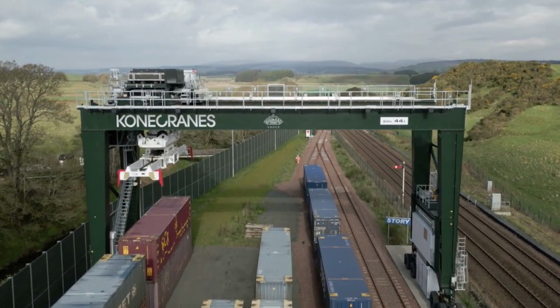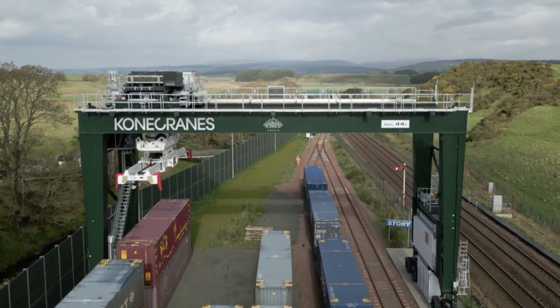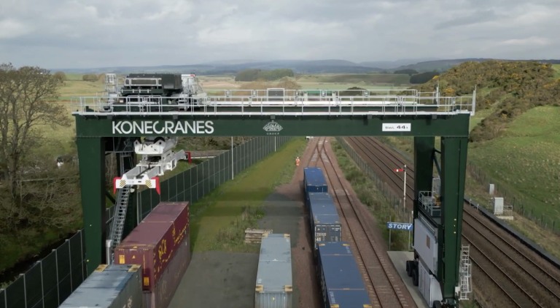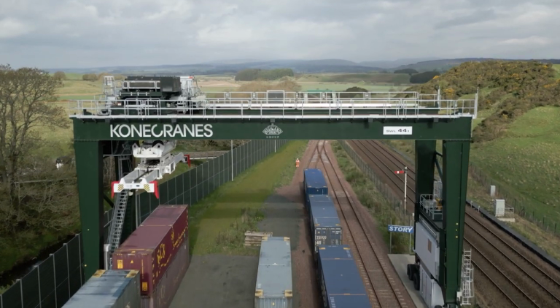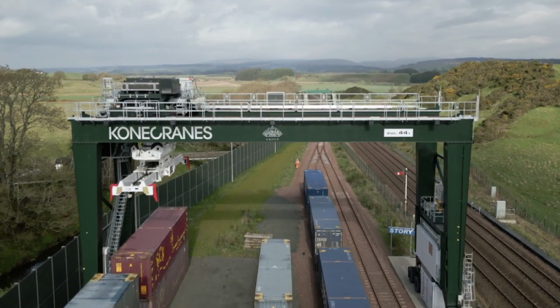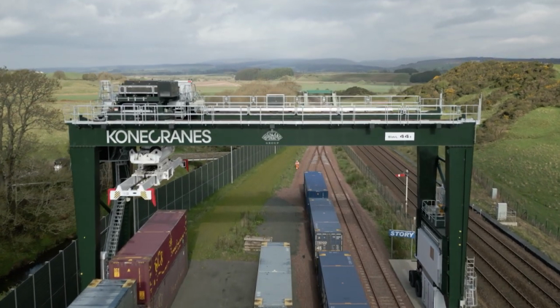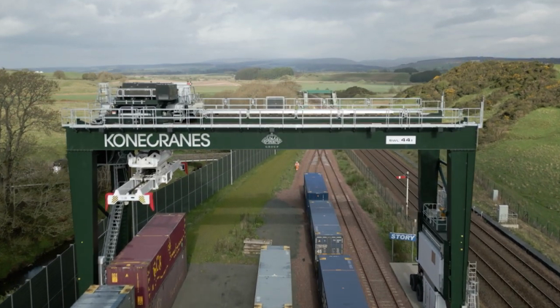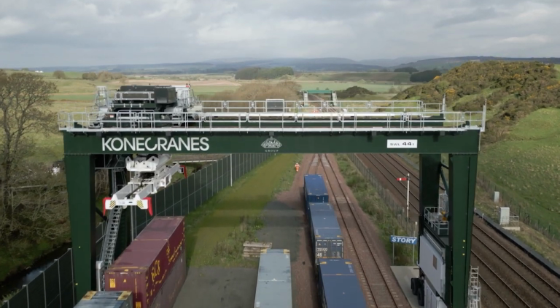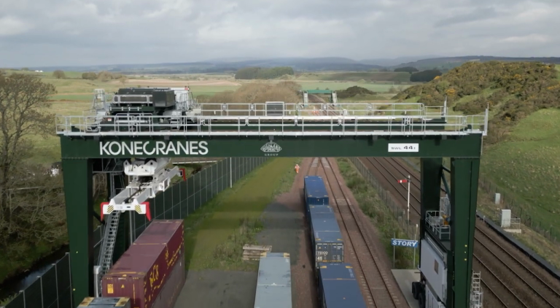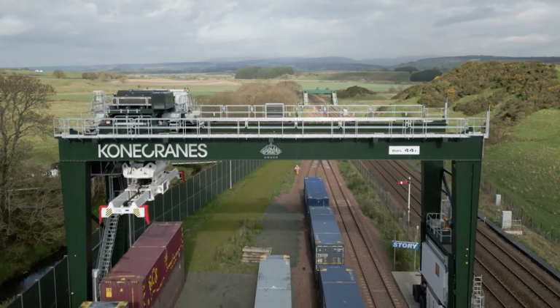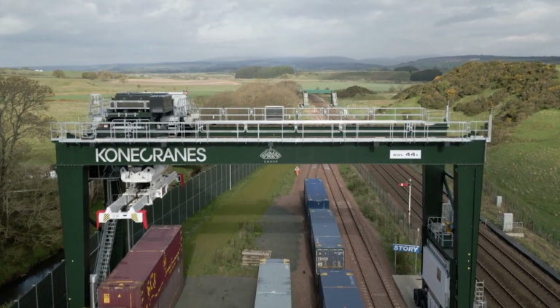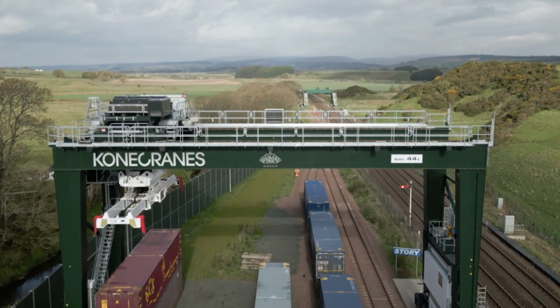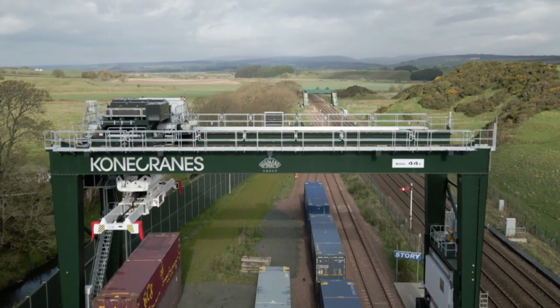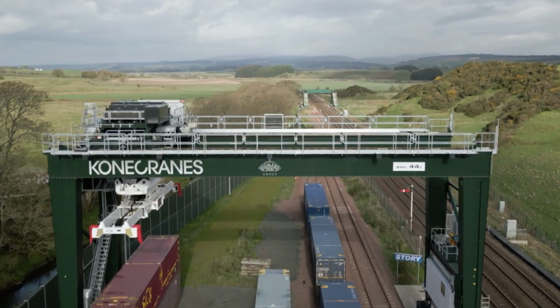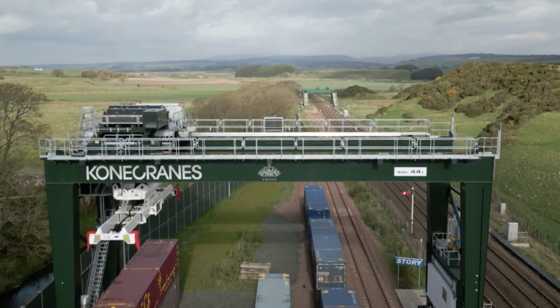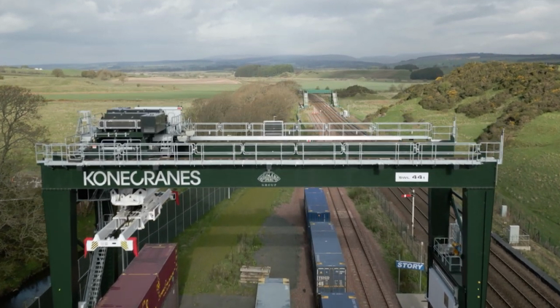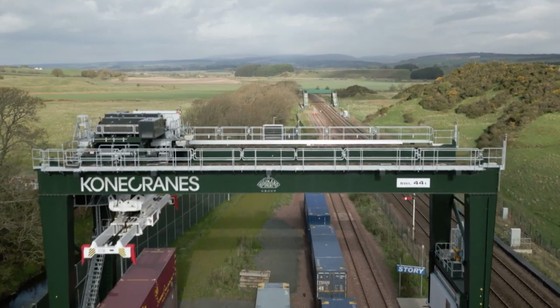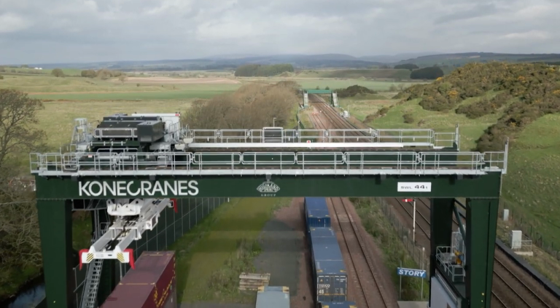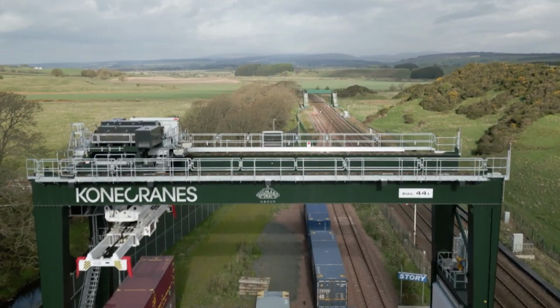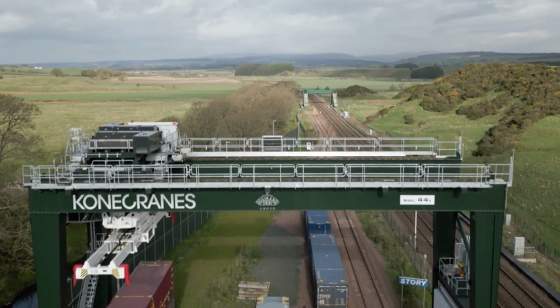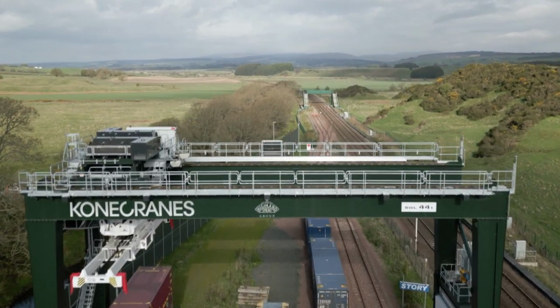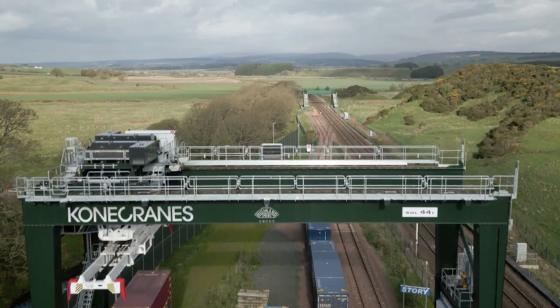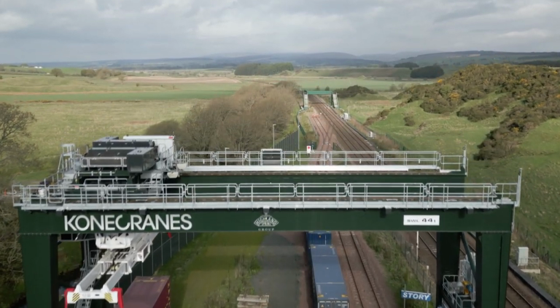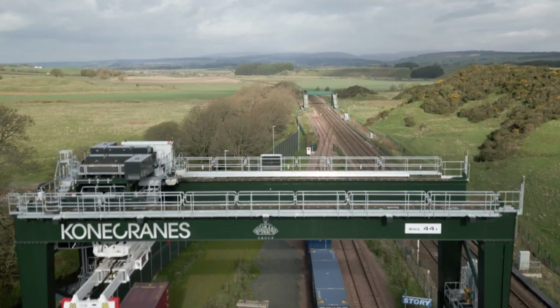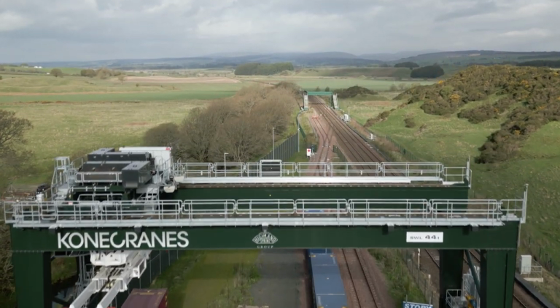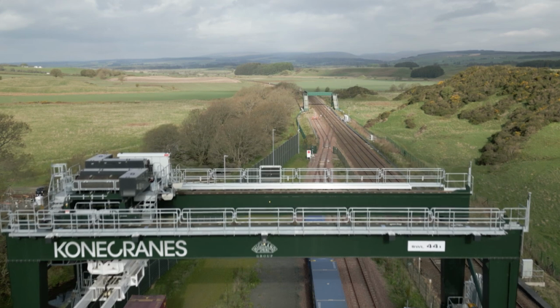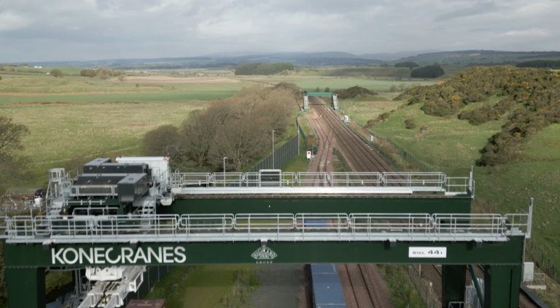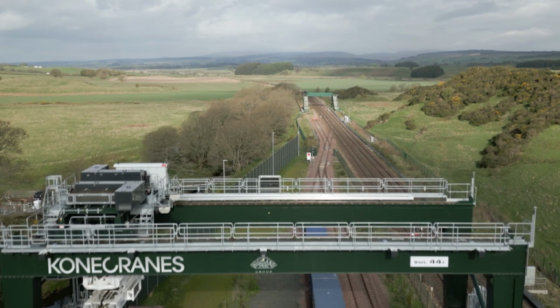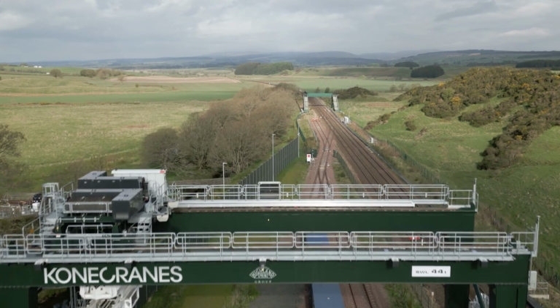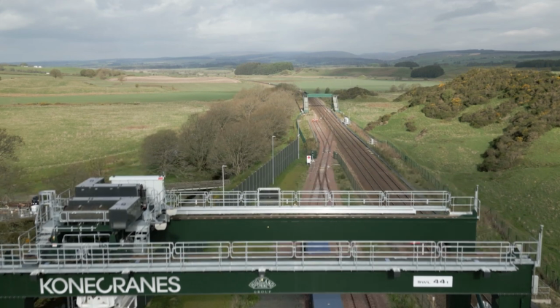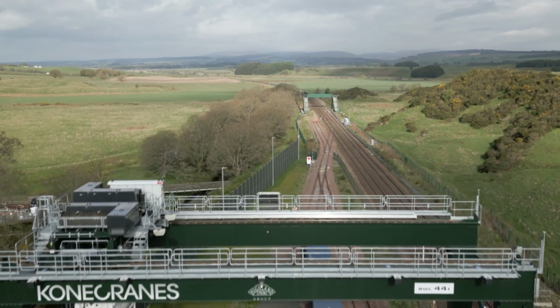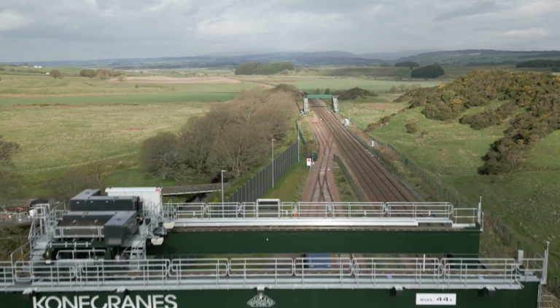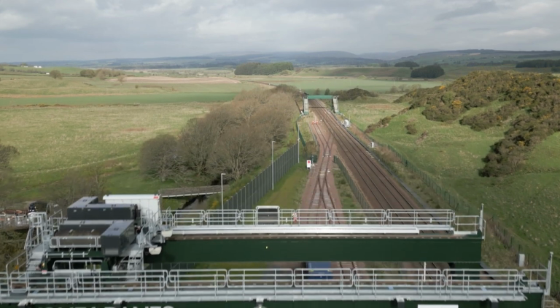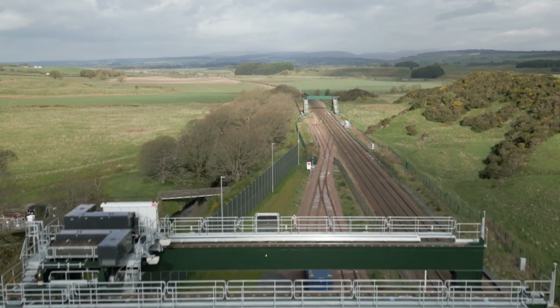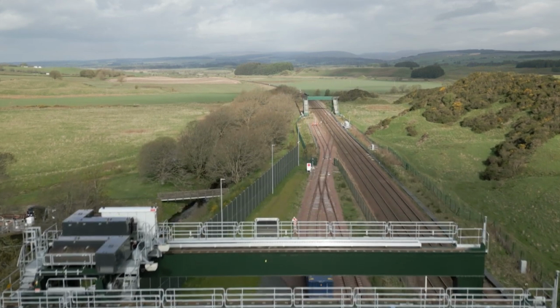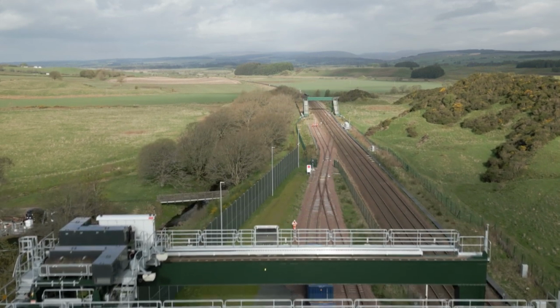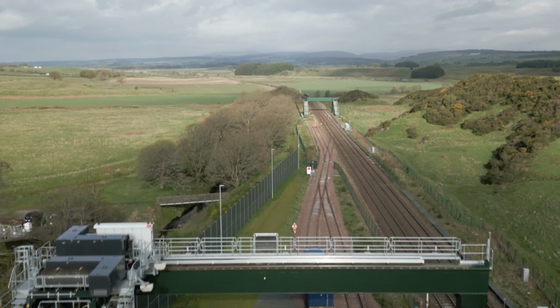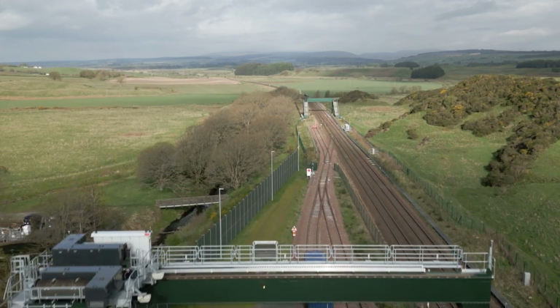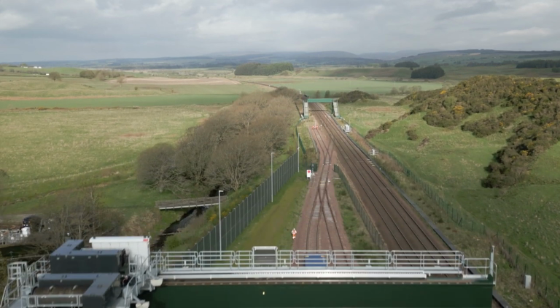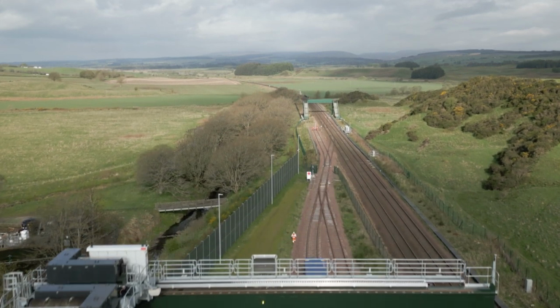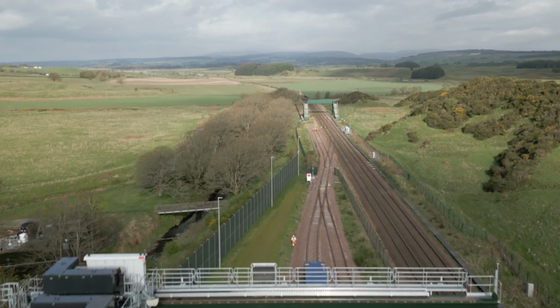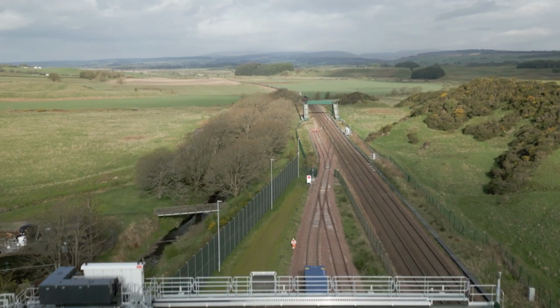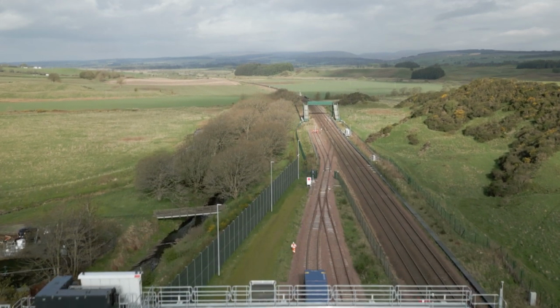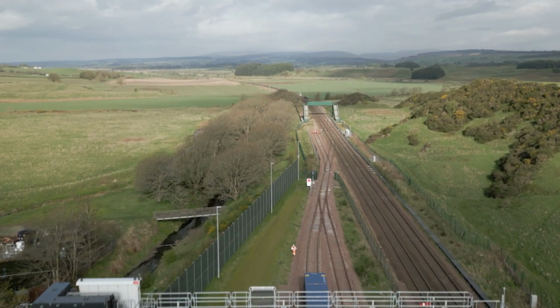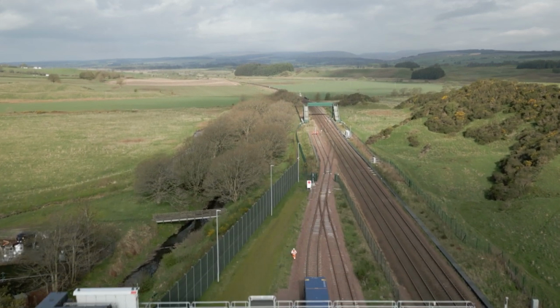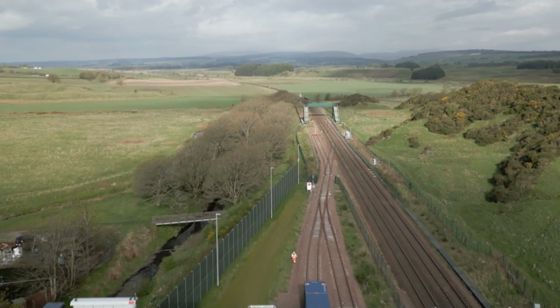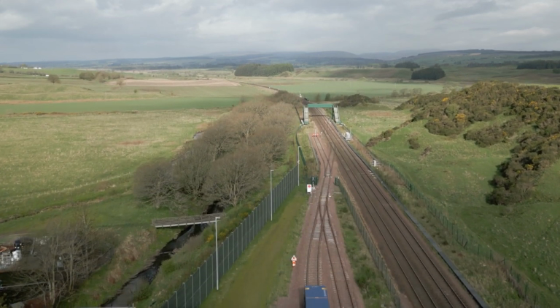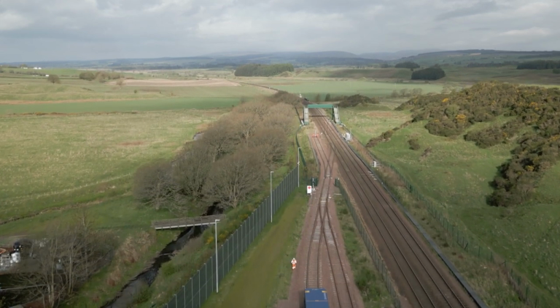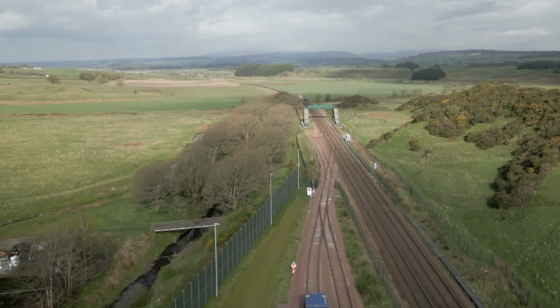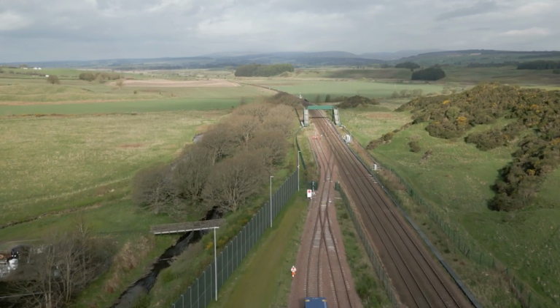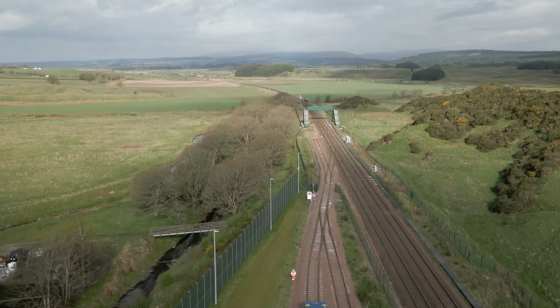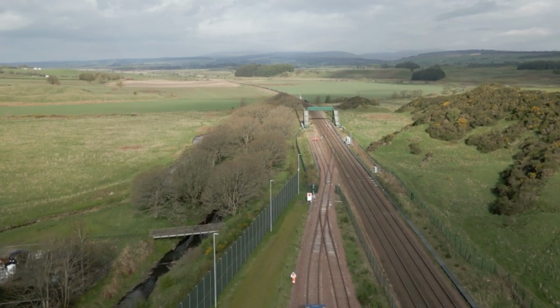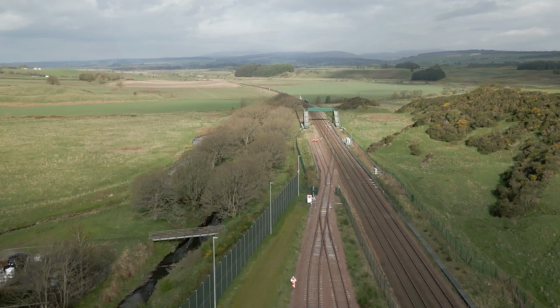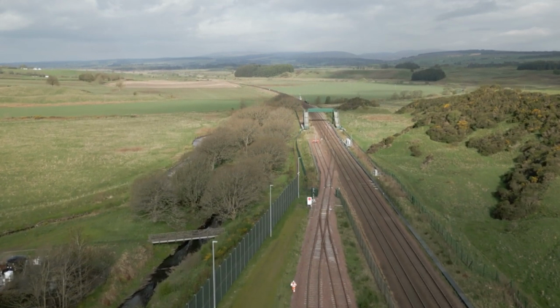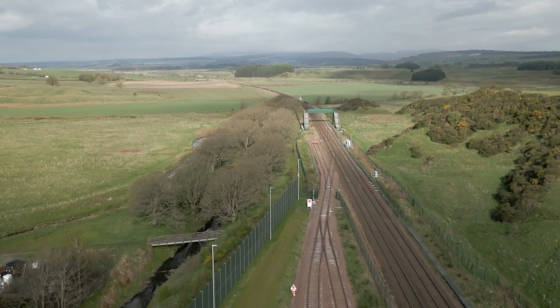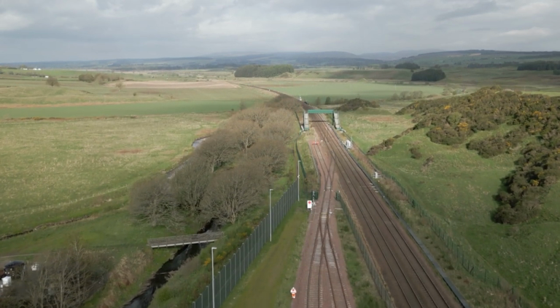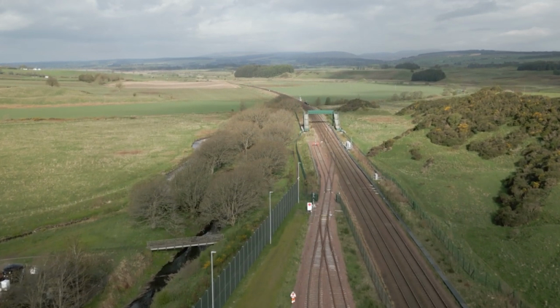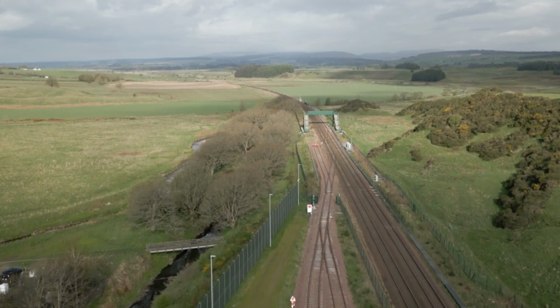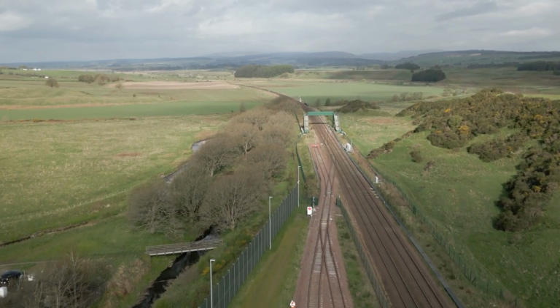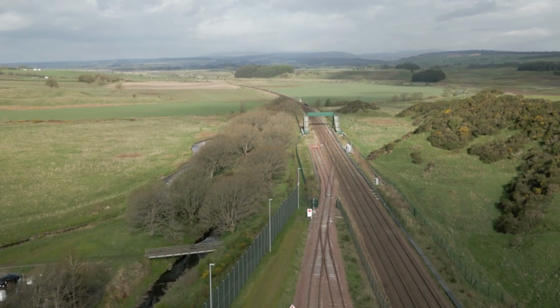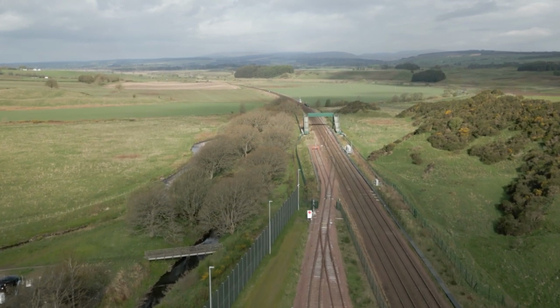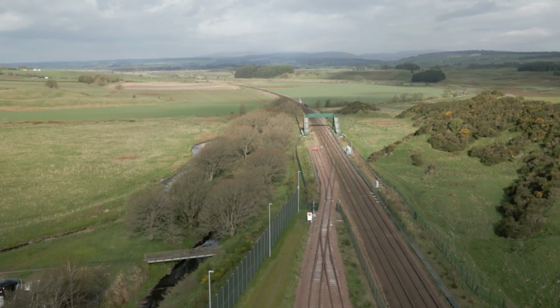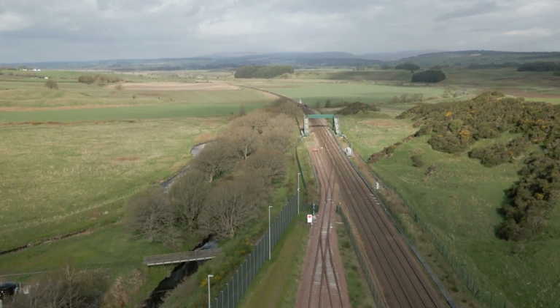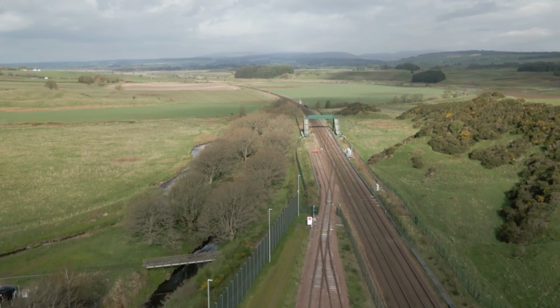And so the Highland Spring water flows out to its customers. Sustaining them.